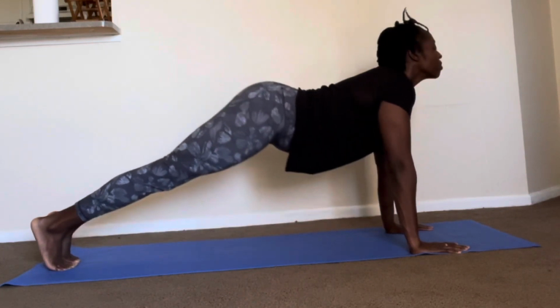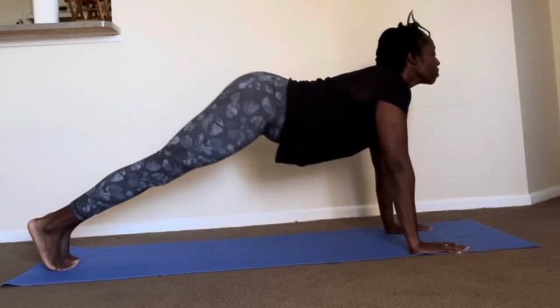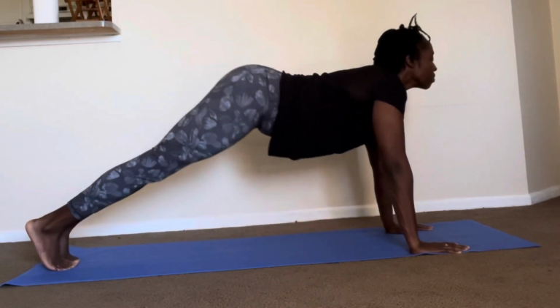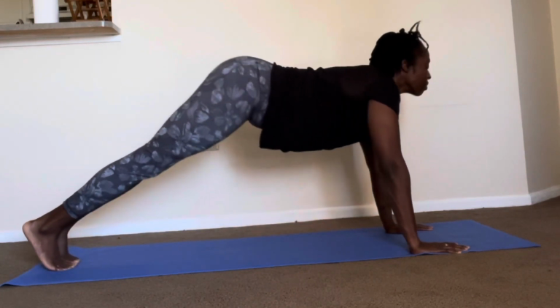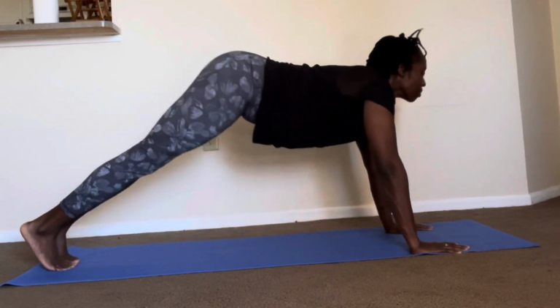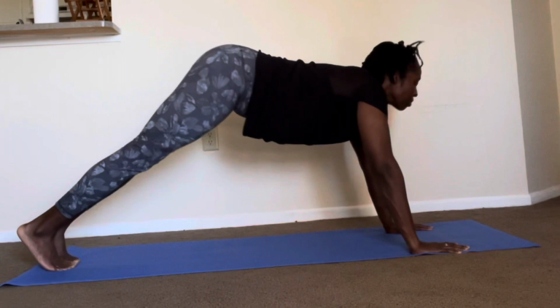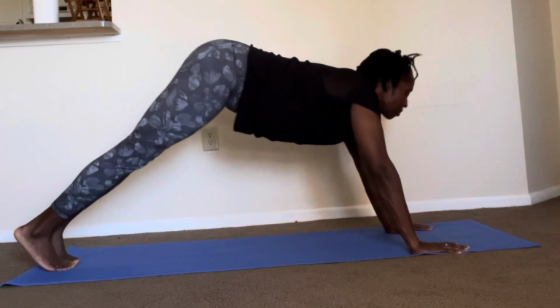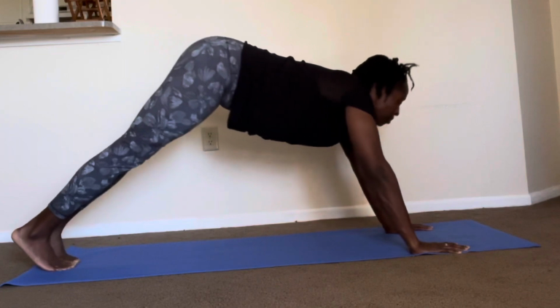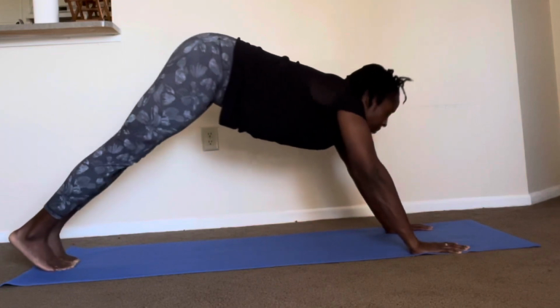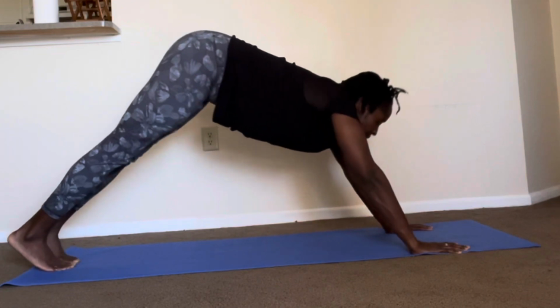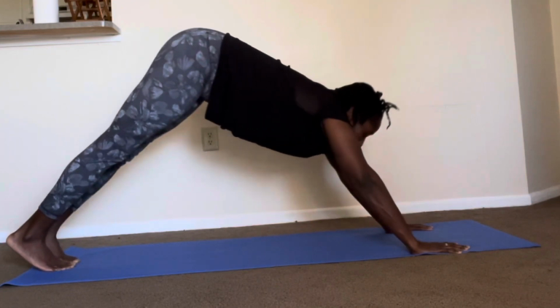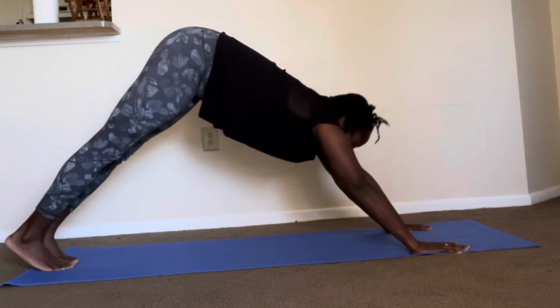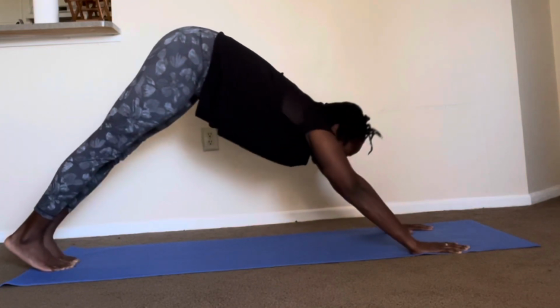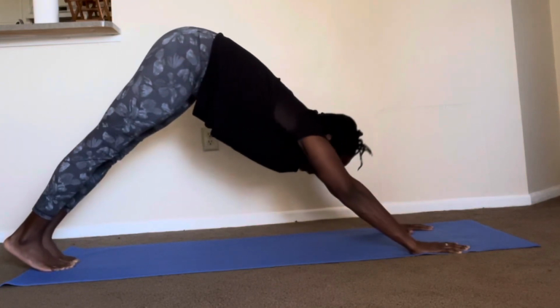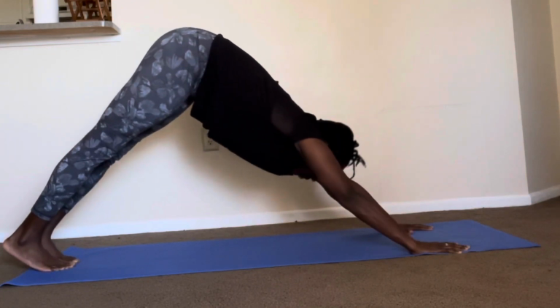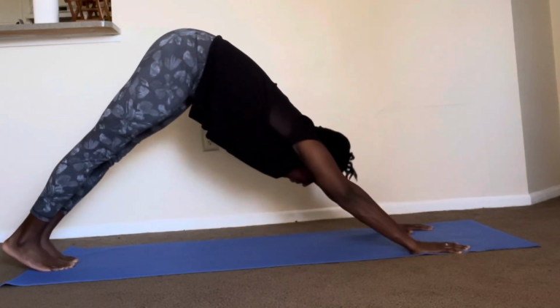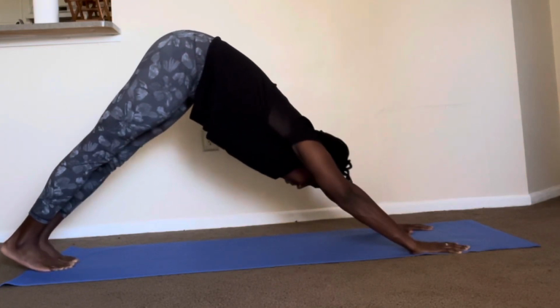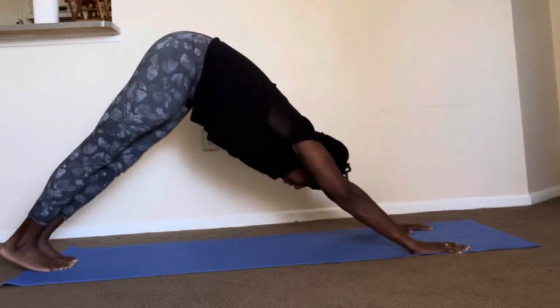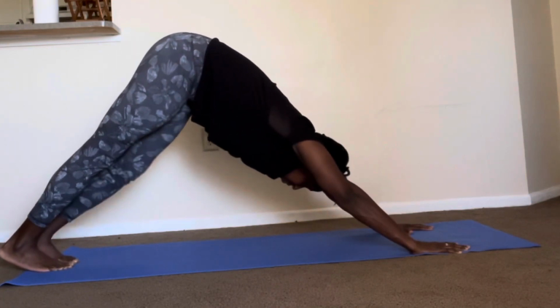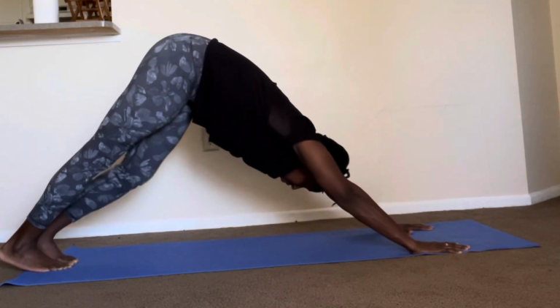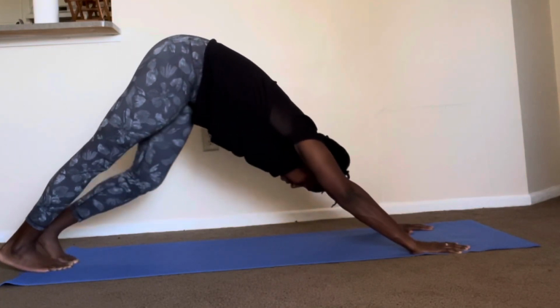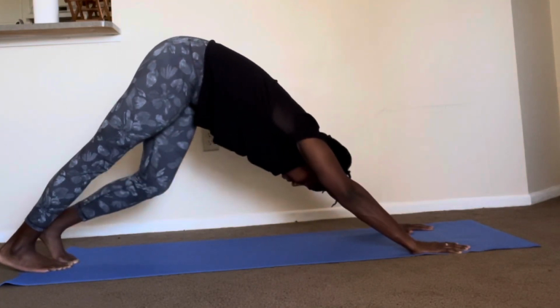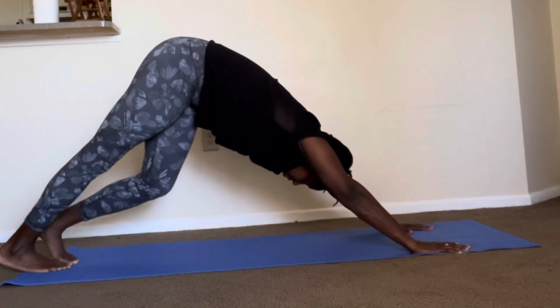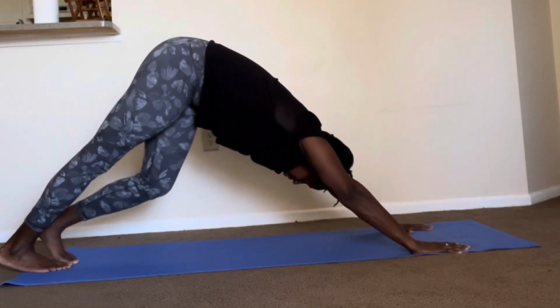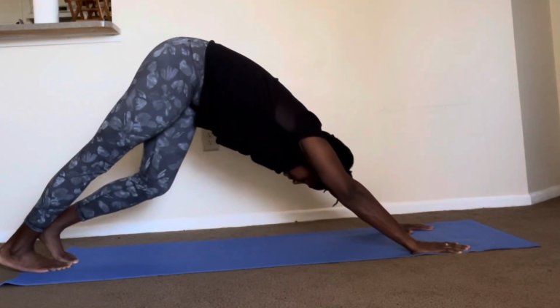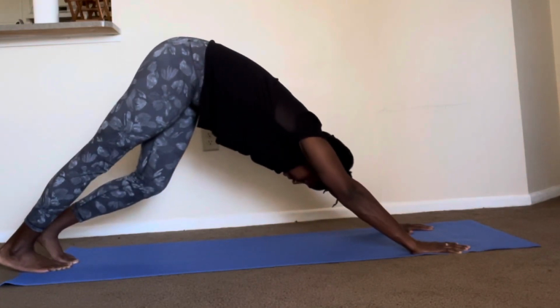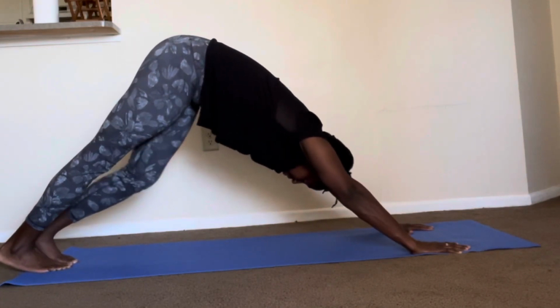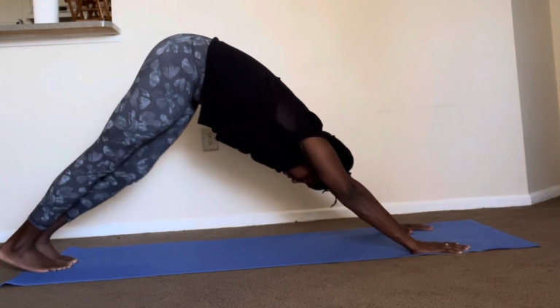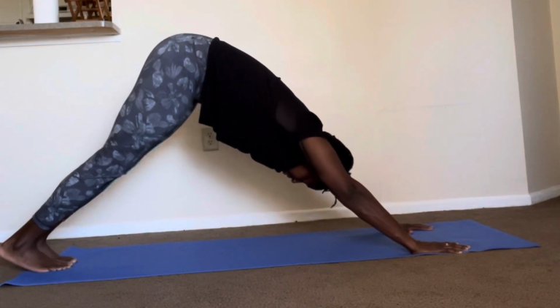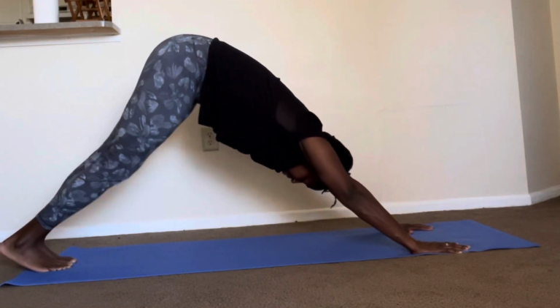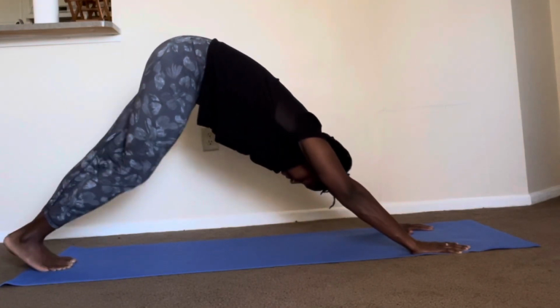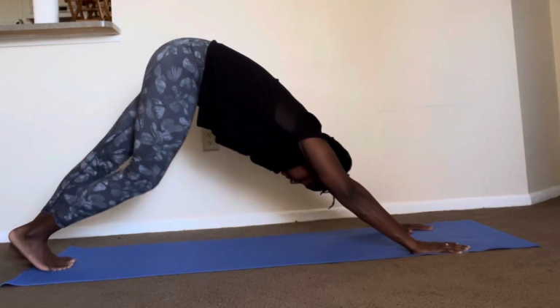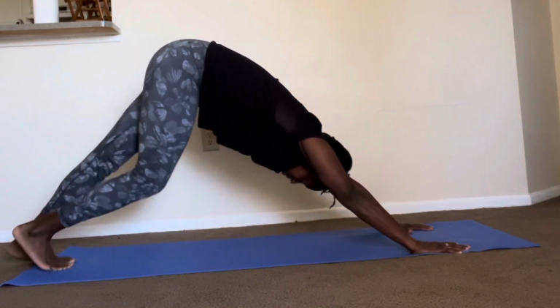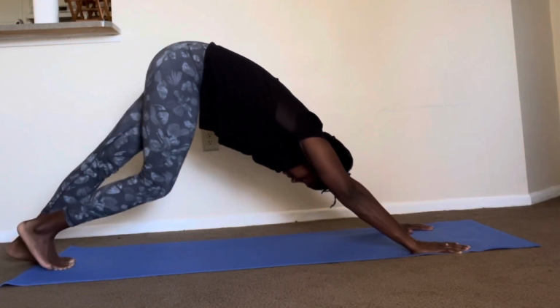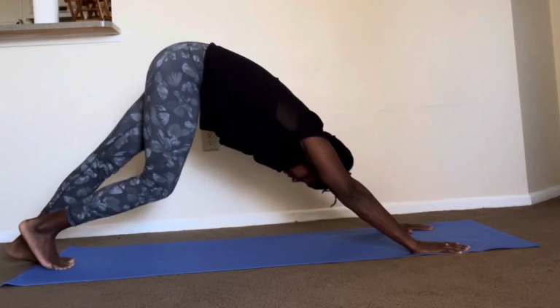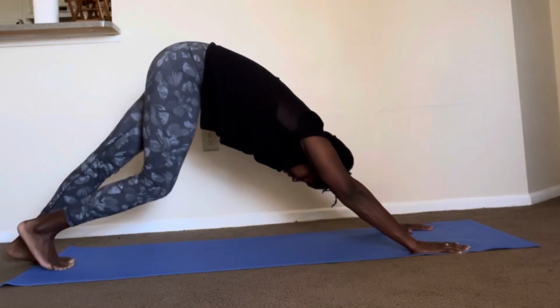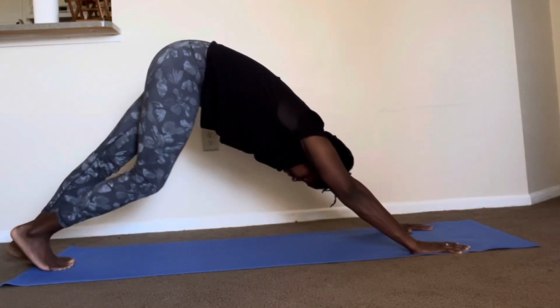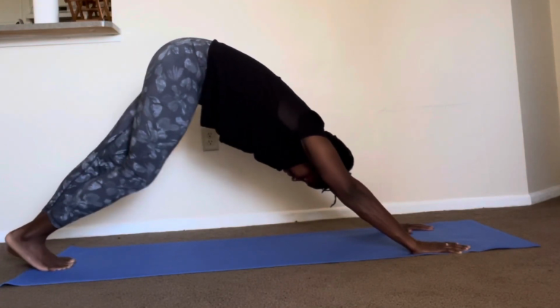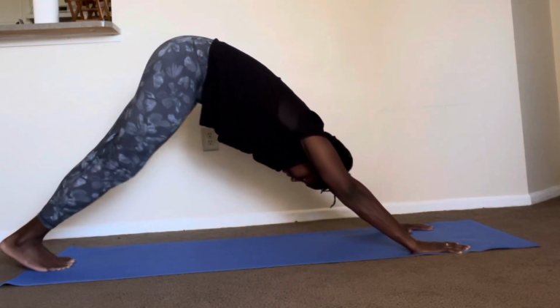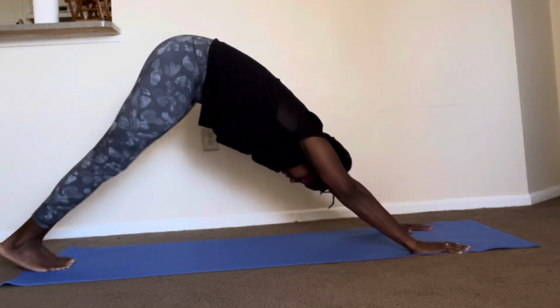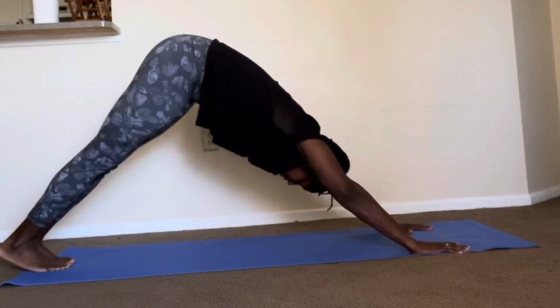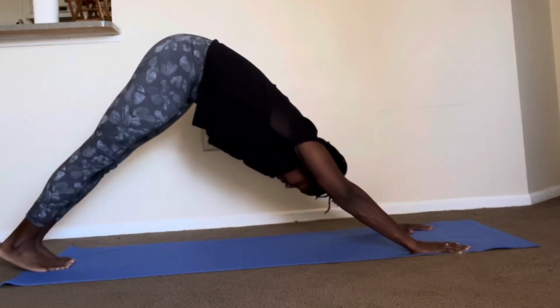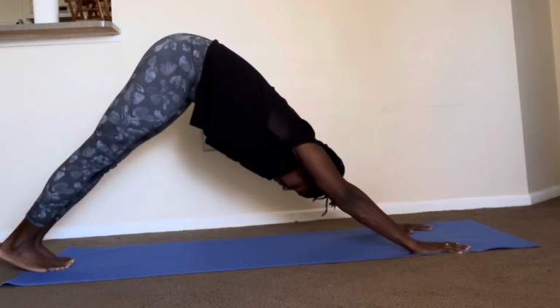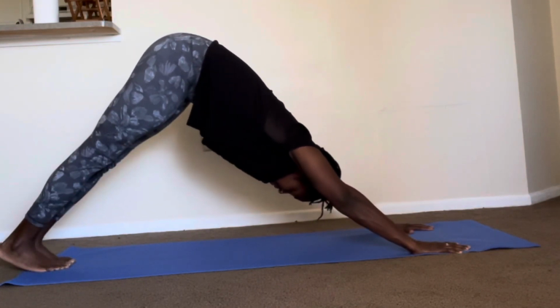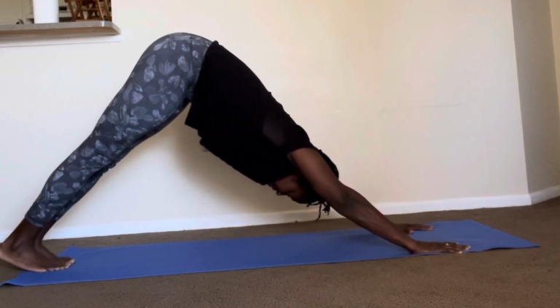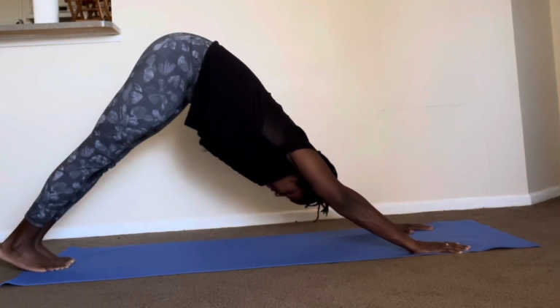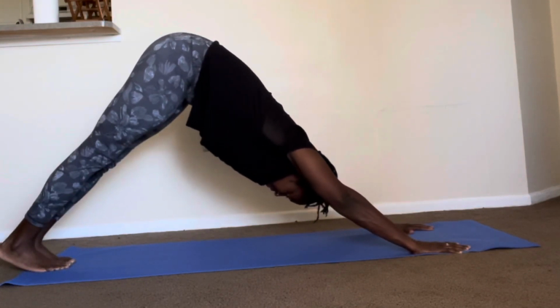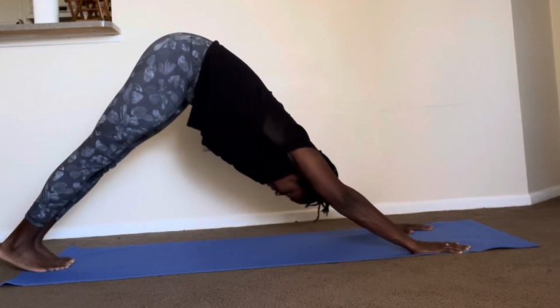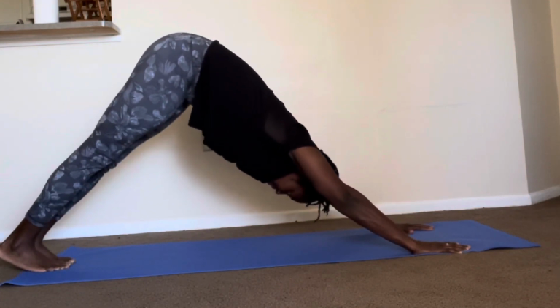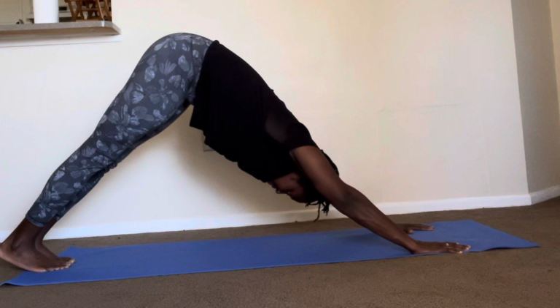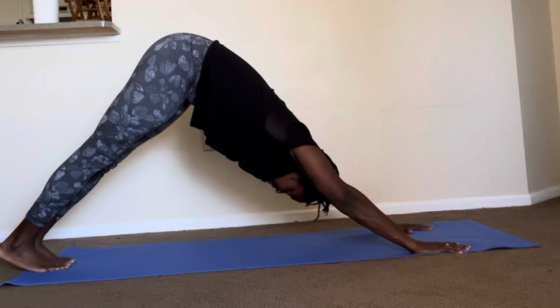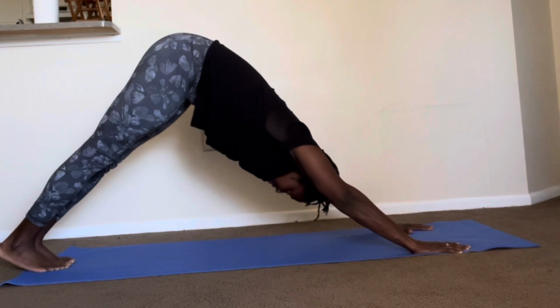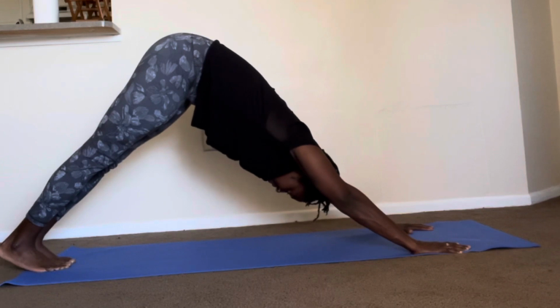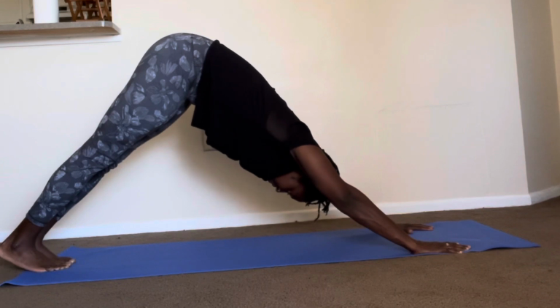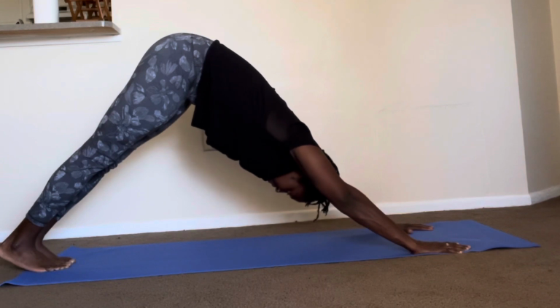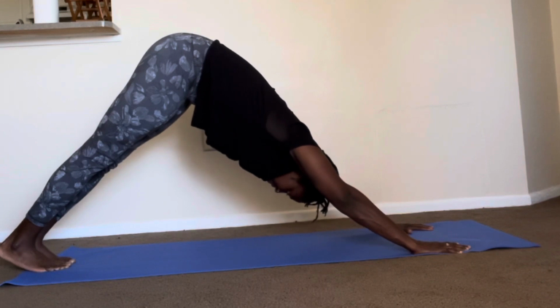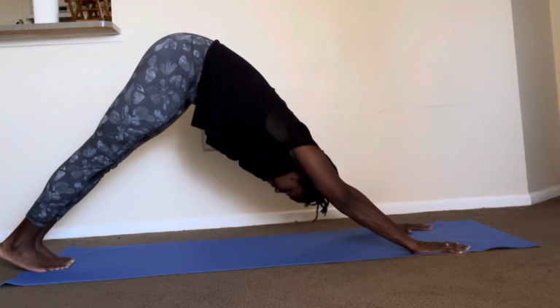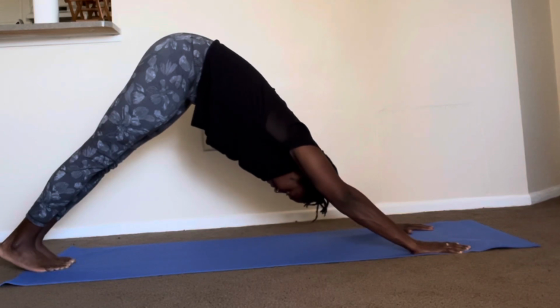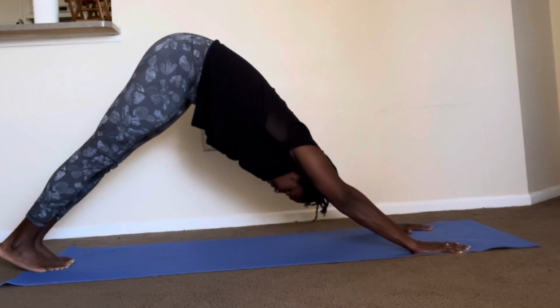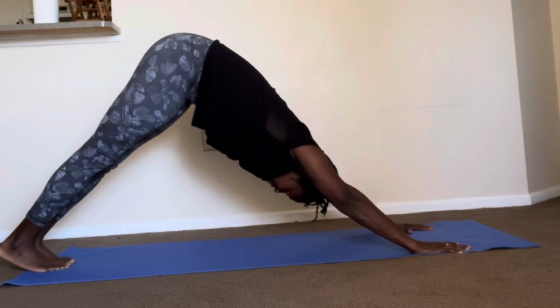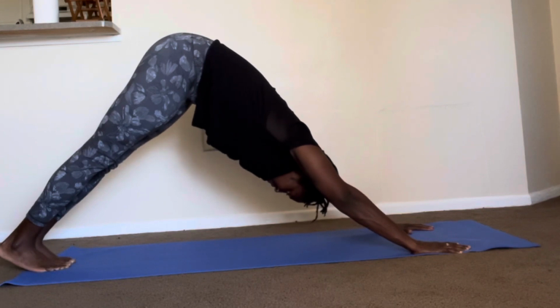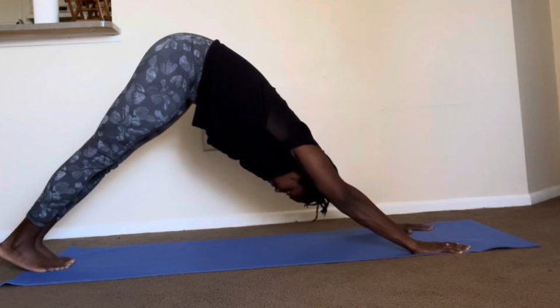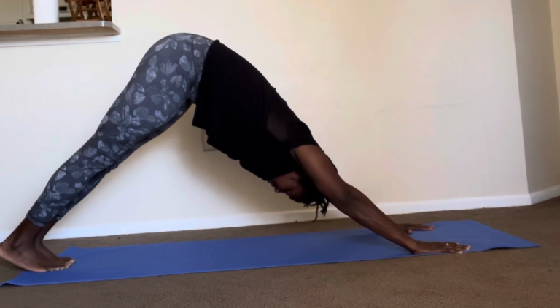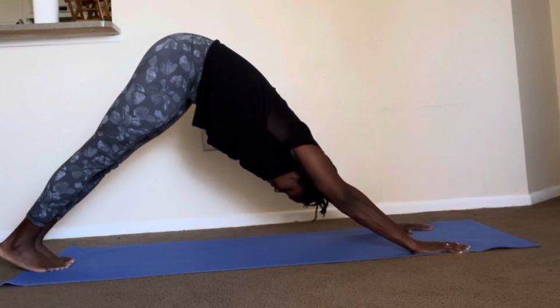And then if you'd like, you can go into Downward Dog to reset, pedaling out the feet, pressing through the shoulders as well.